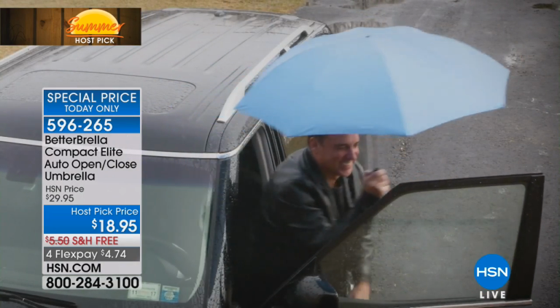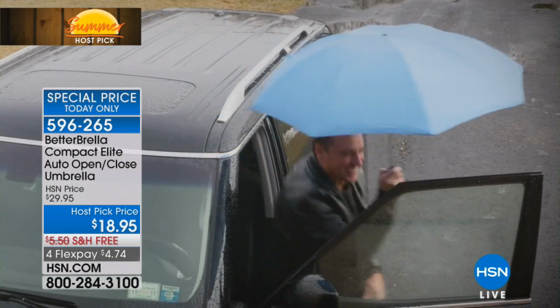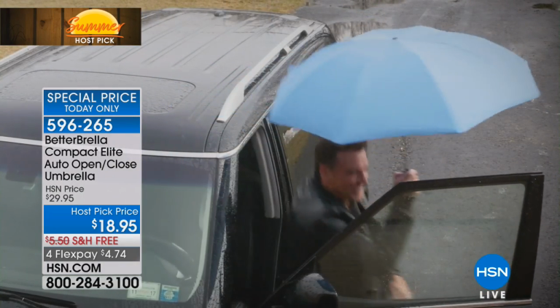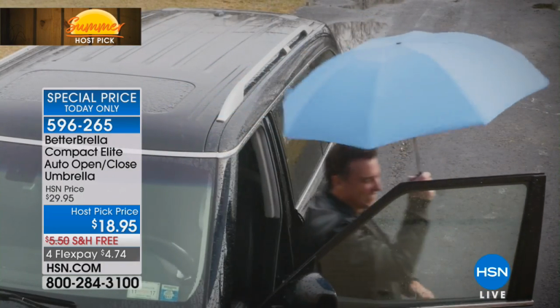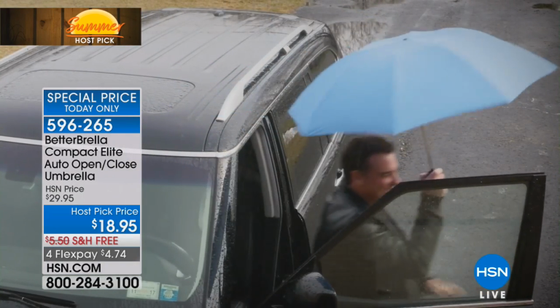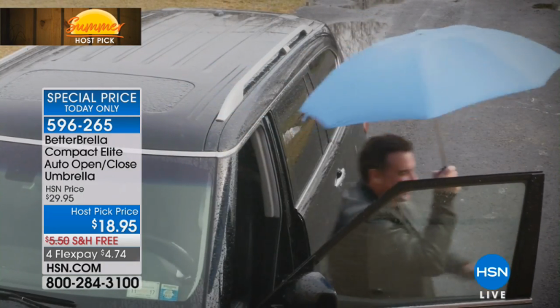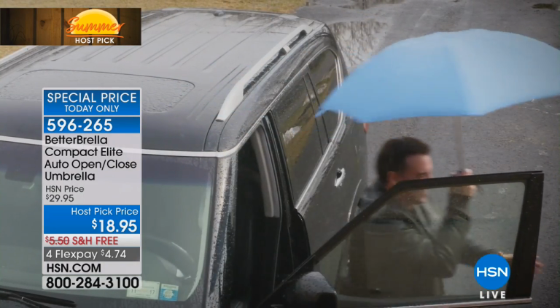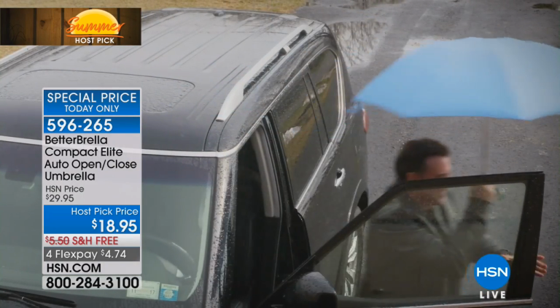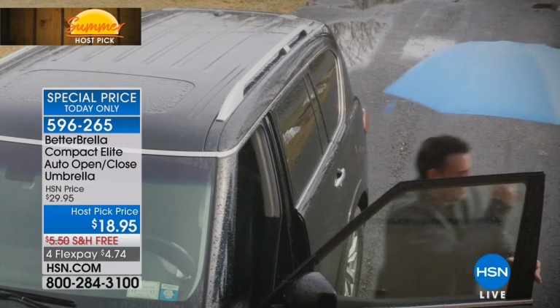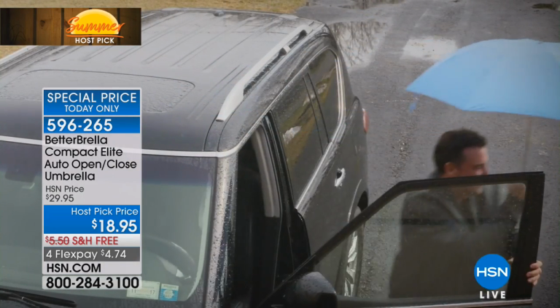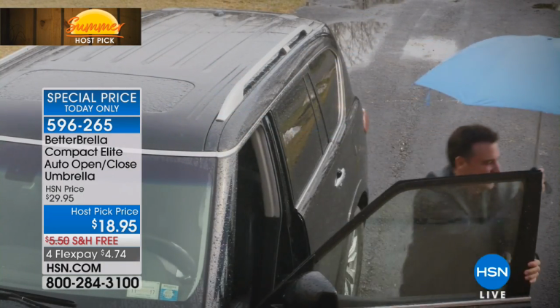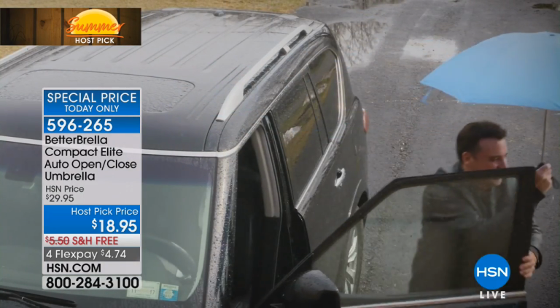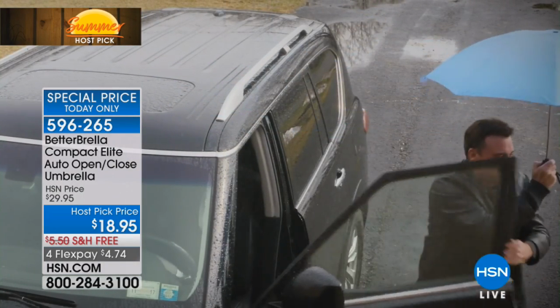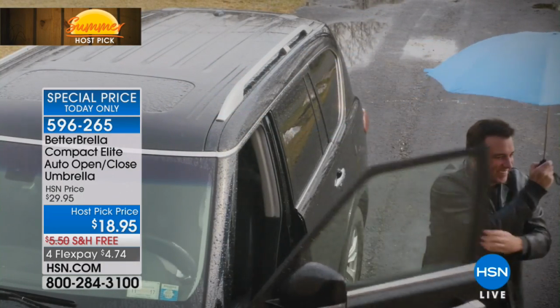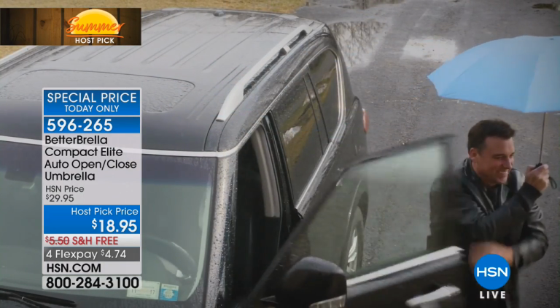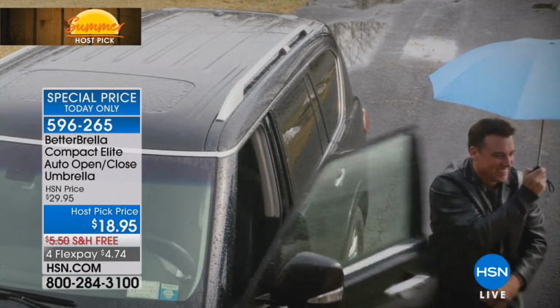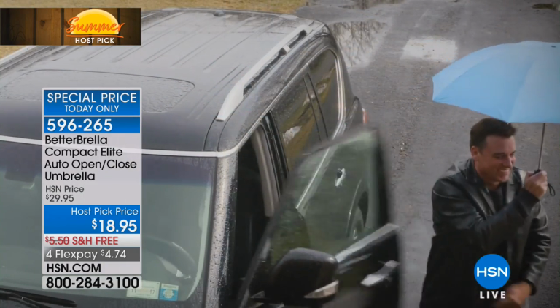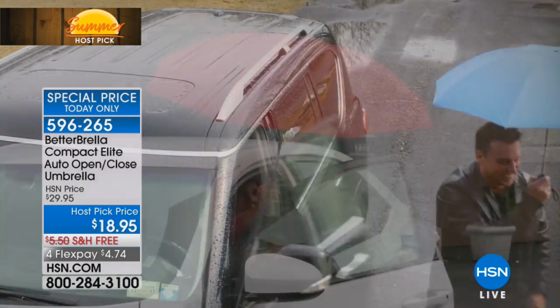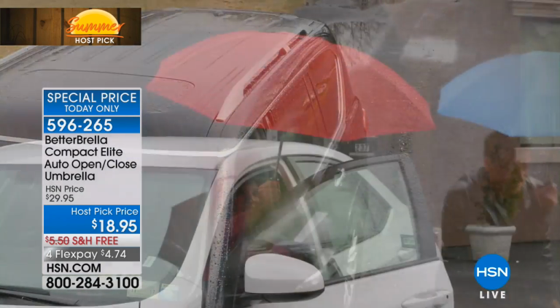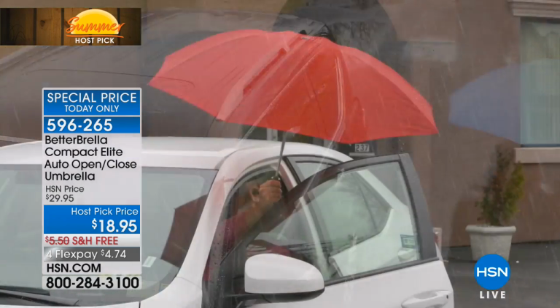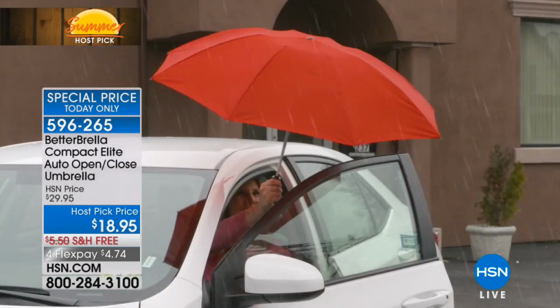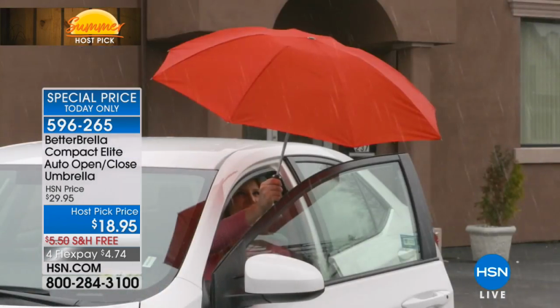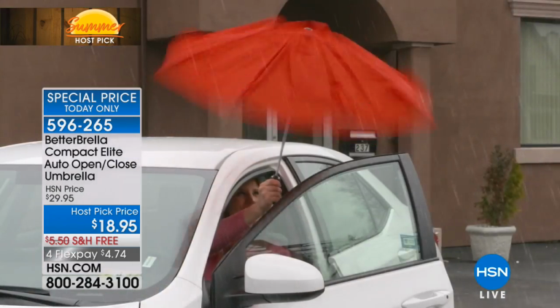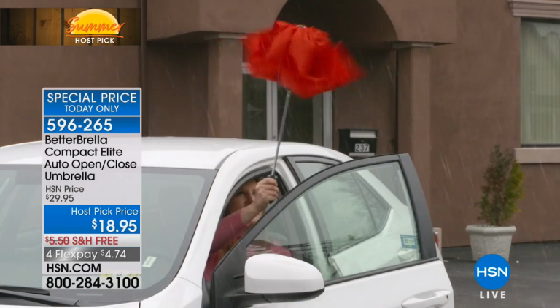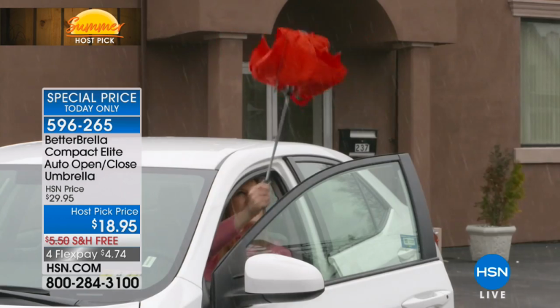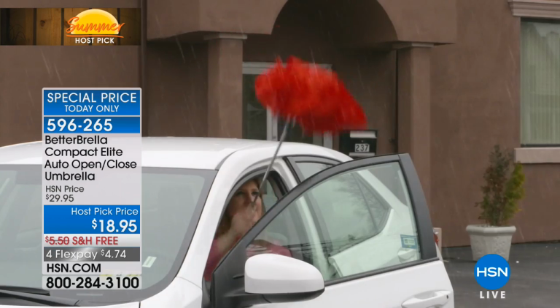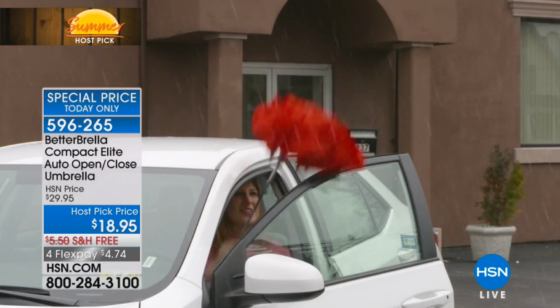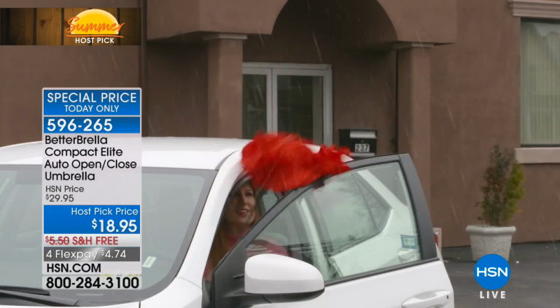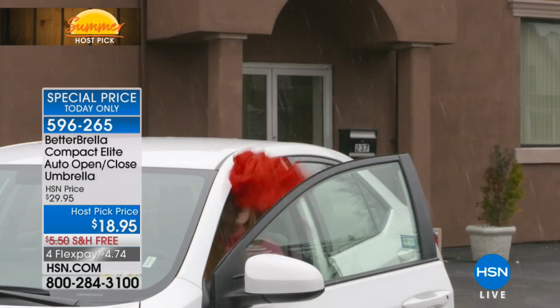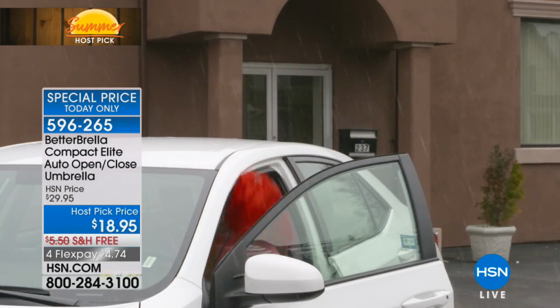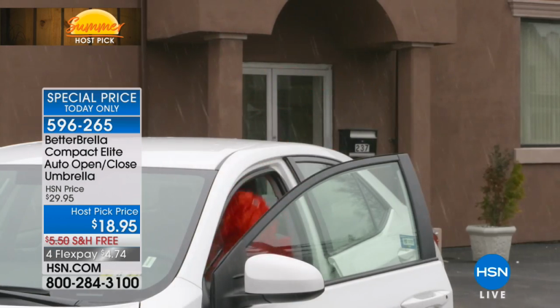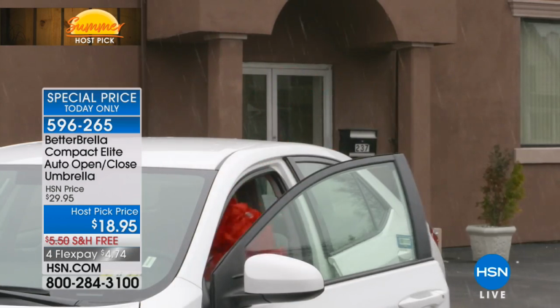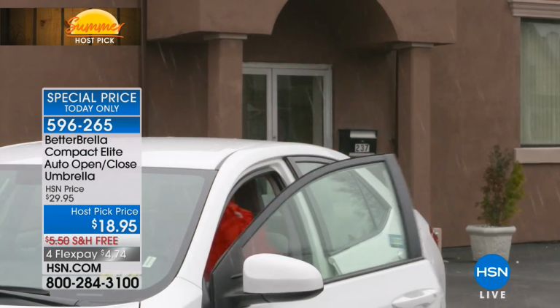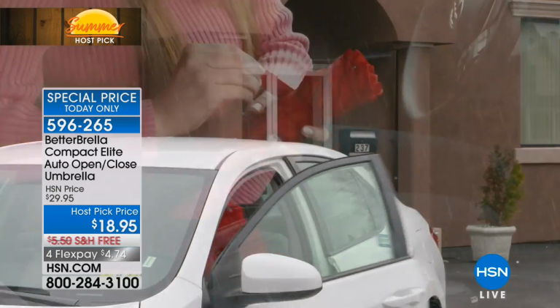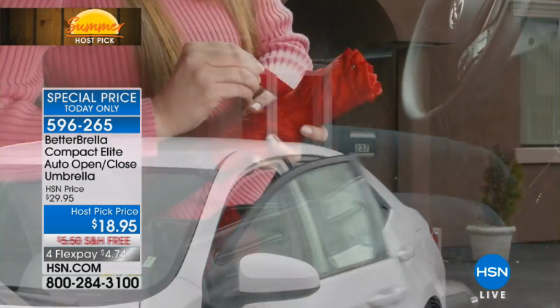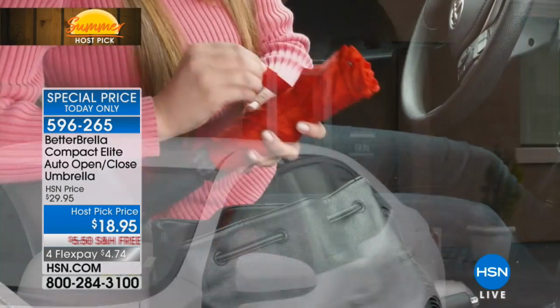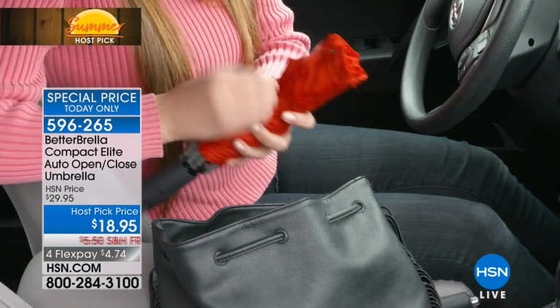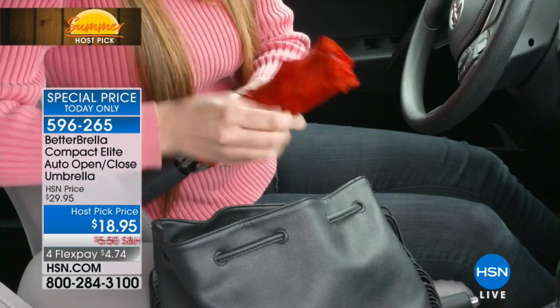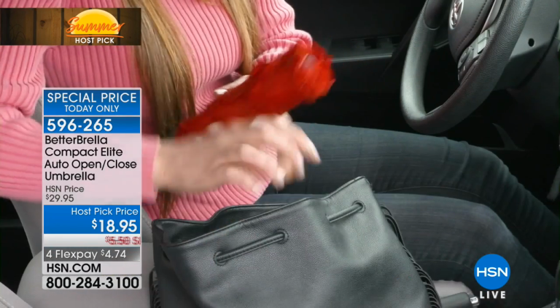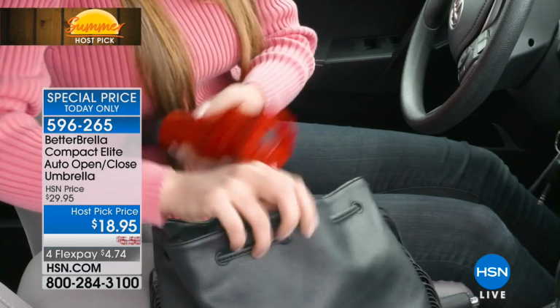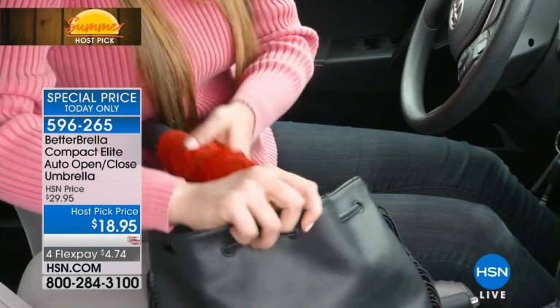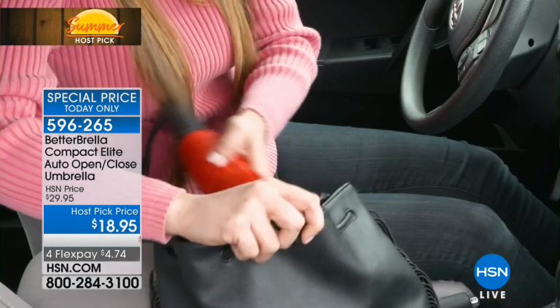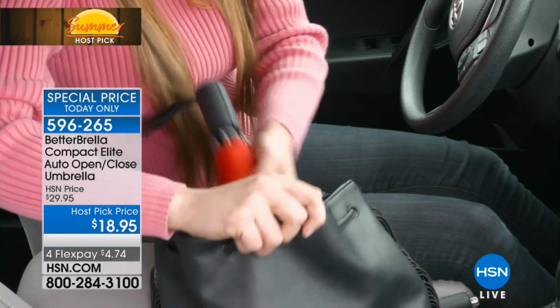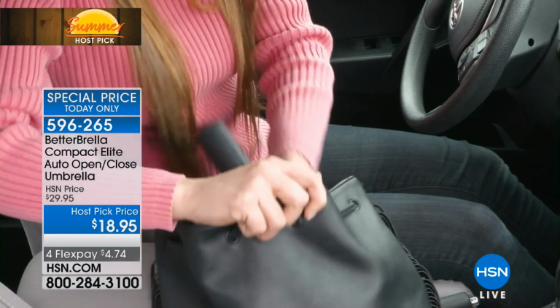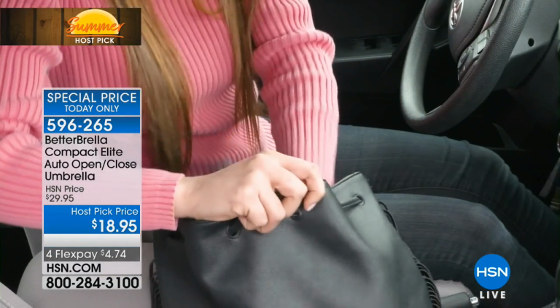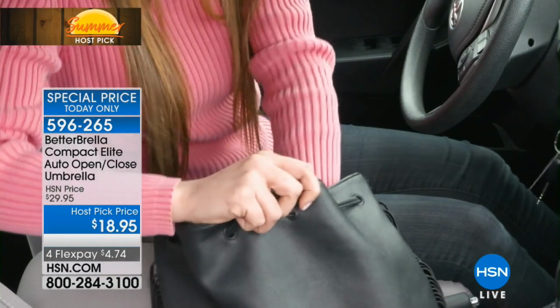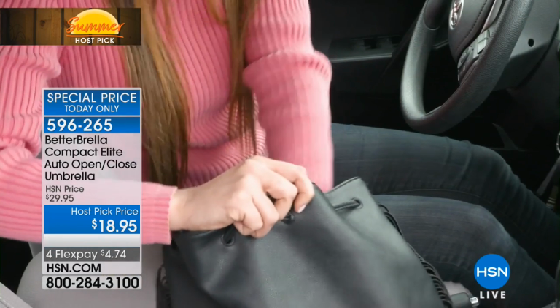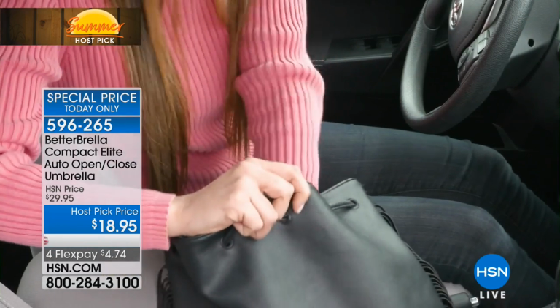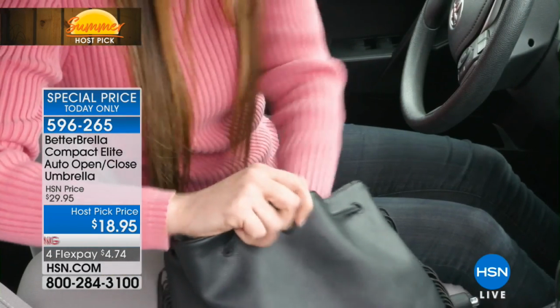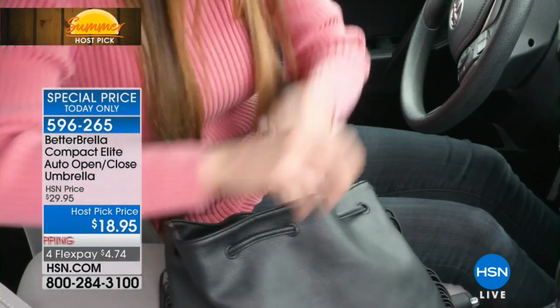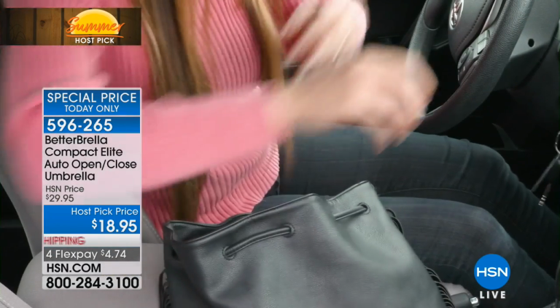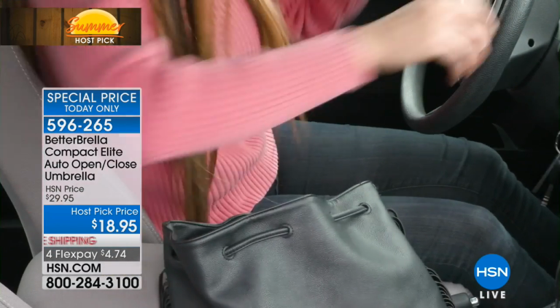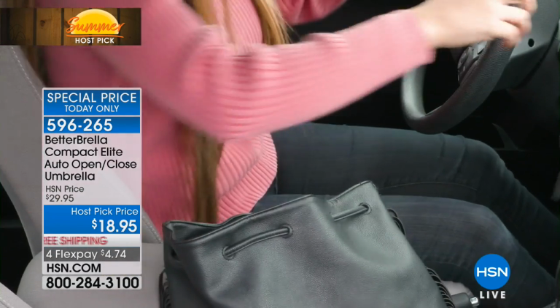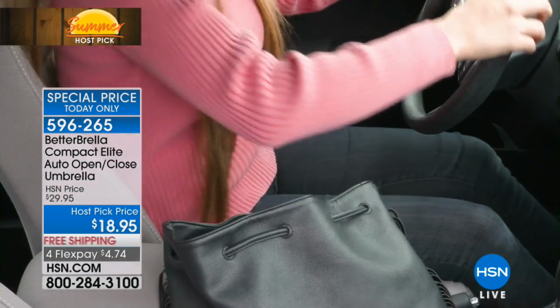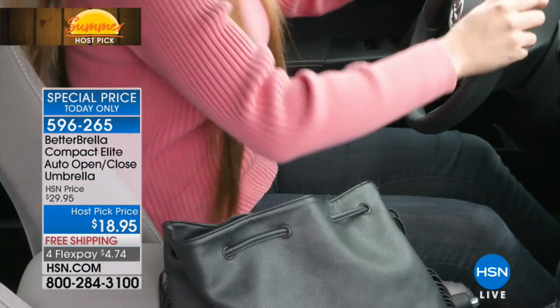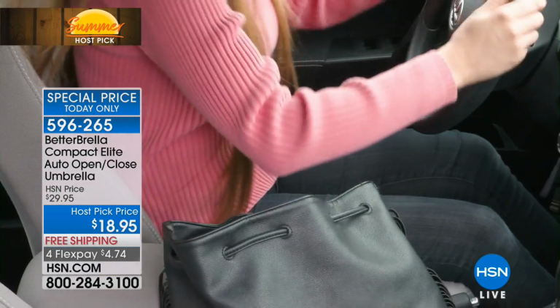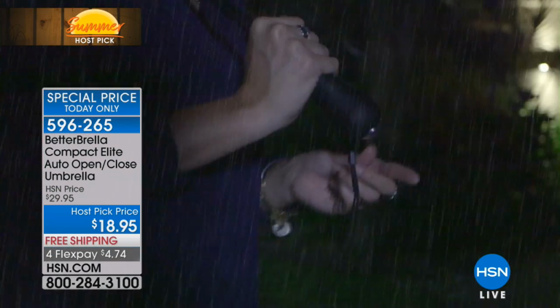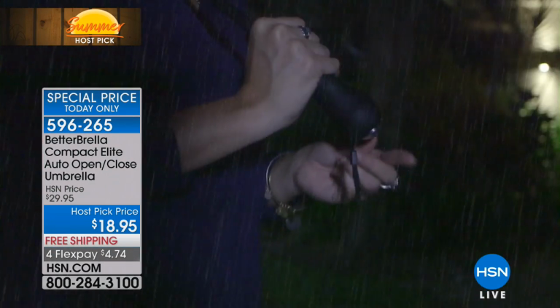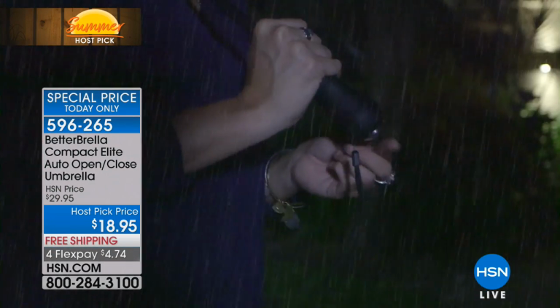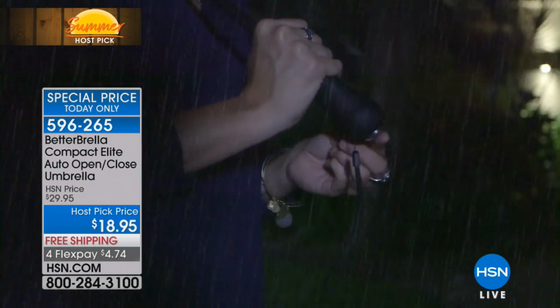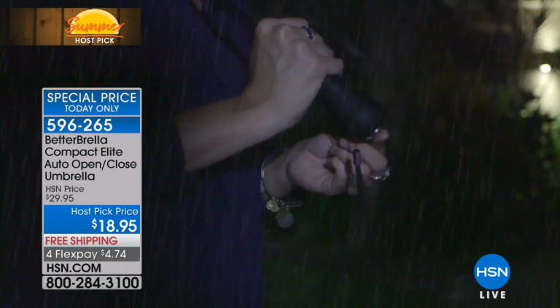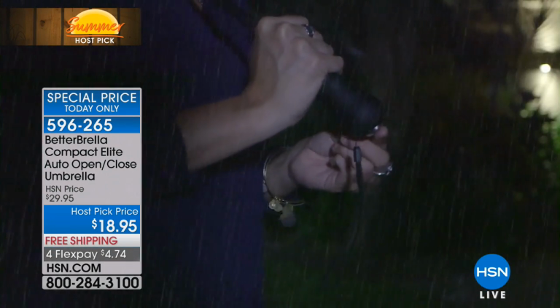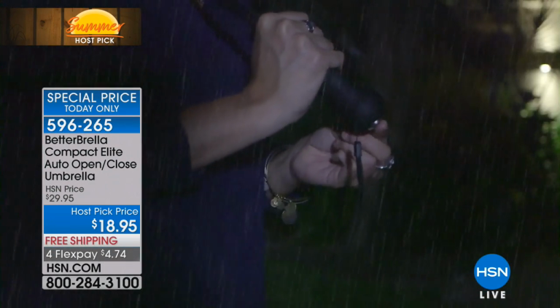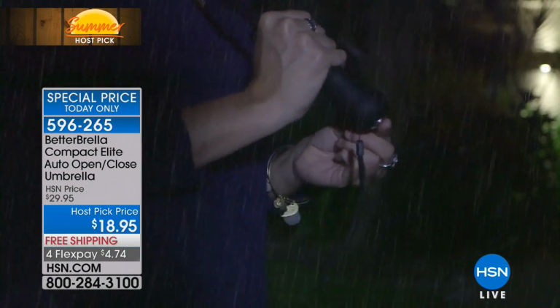One touch open and you're instantly and immediately protected. I love that dual ply construction and the brand new fabrication. It's amazing.